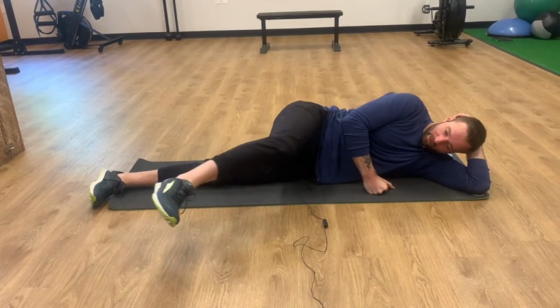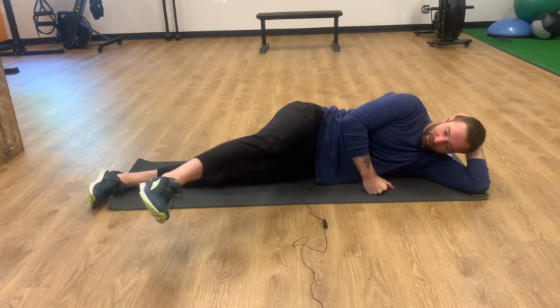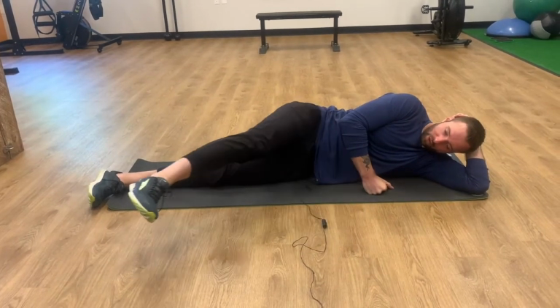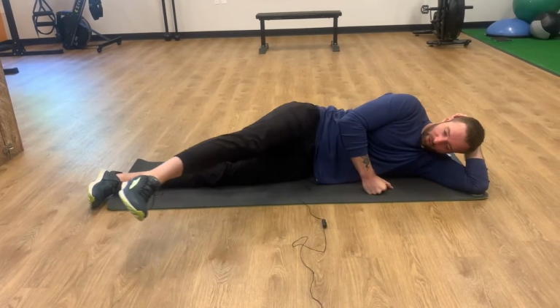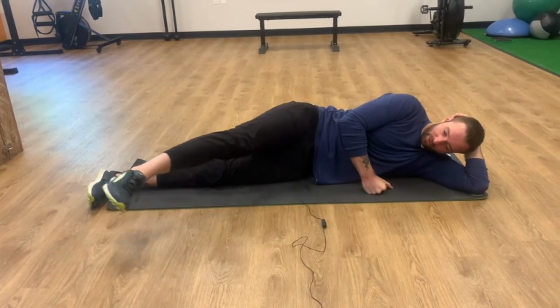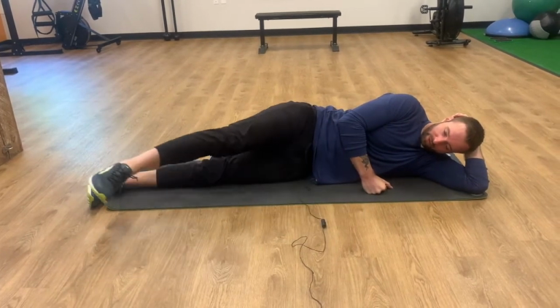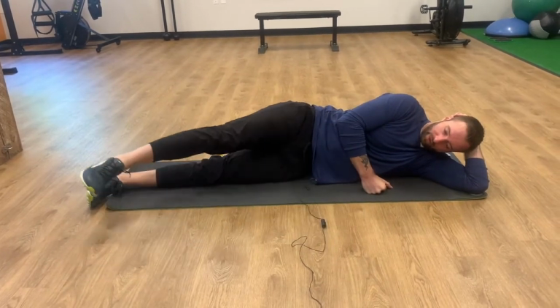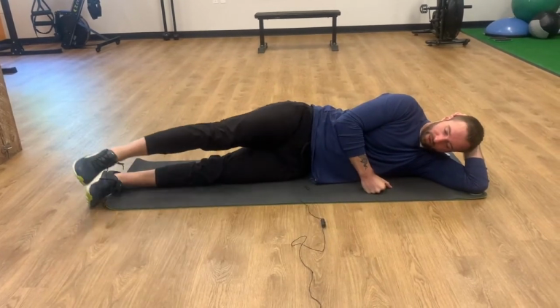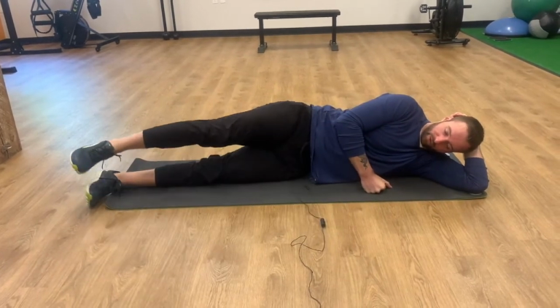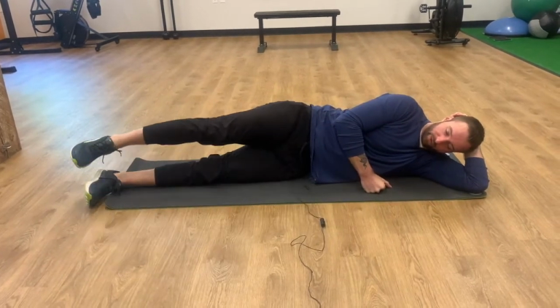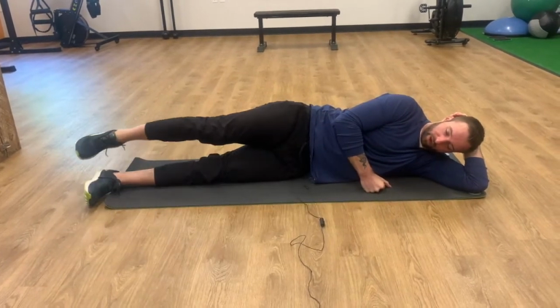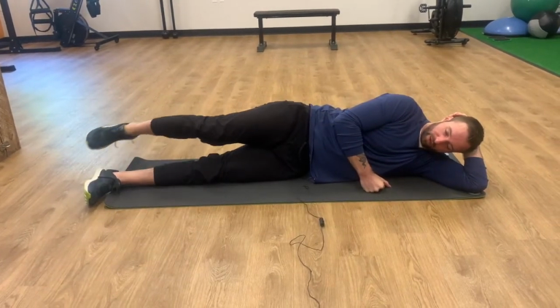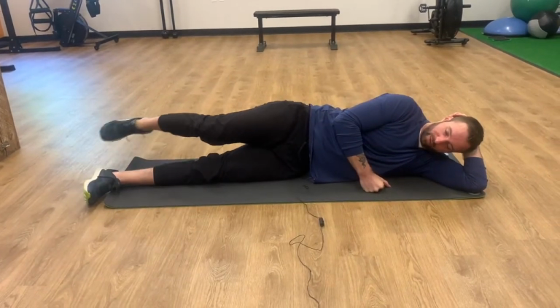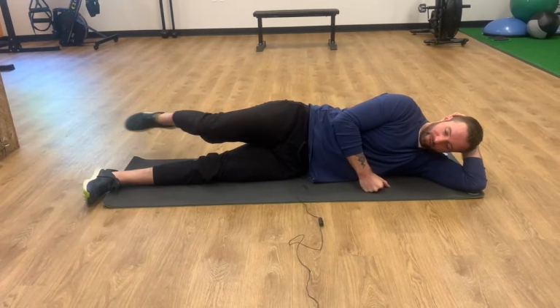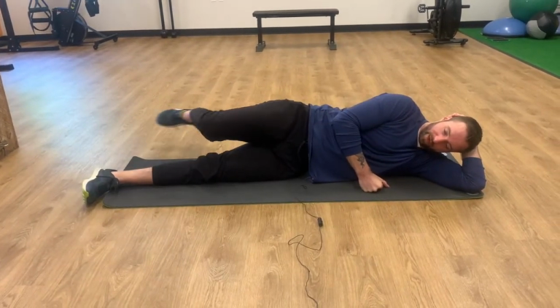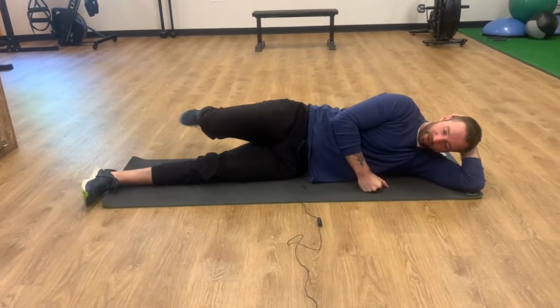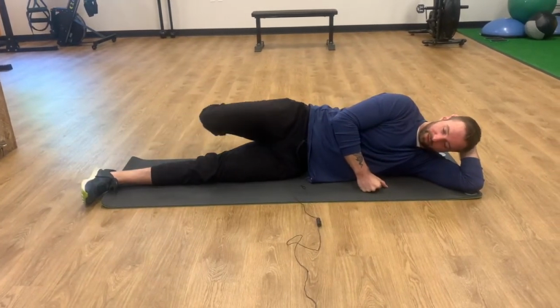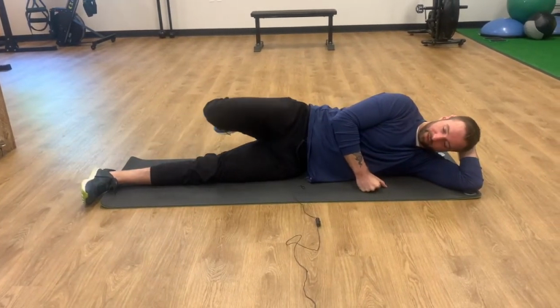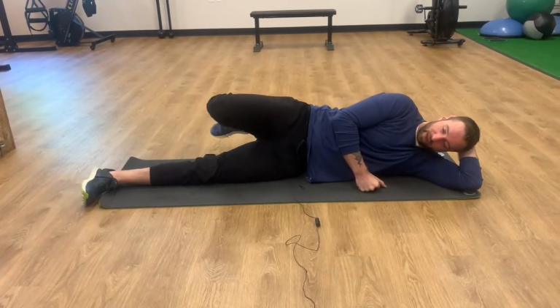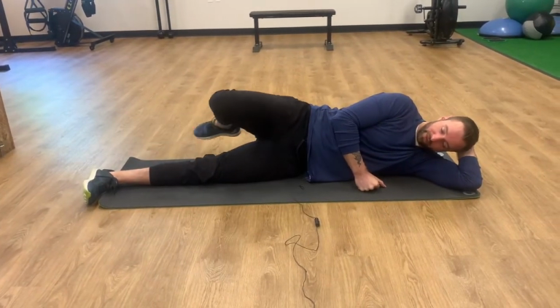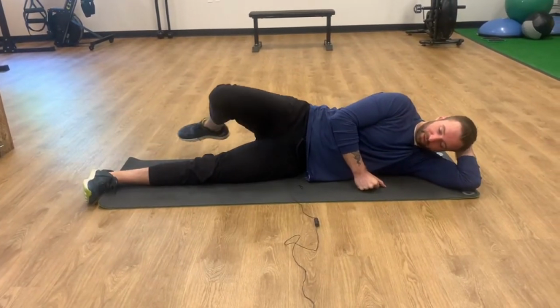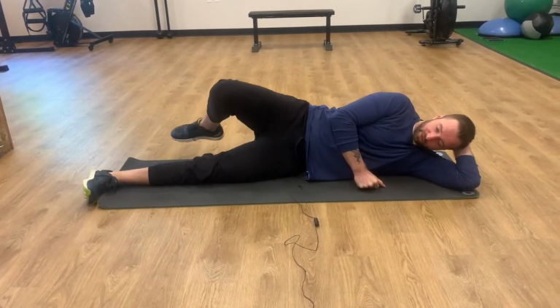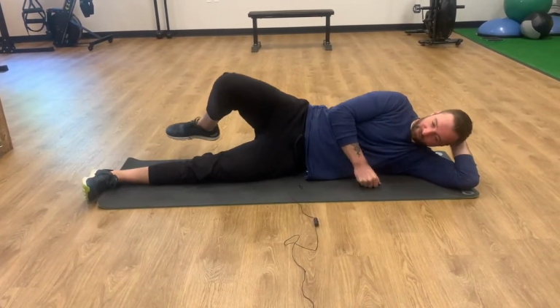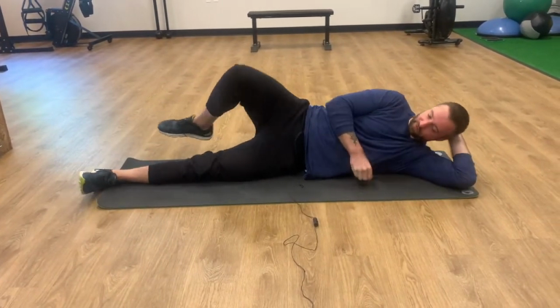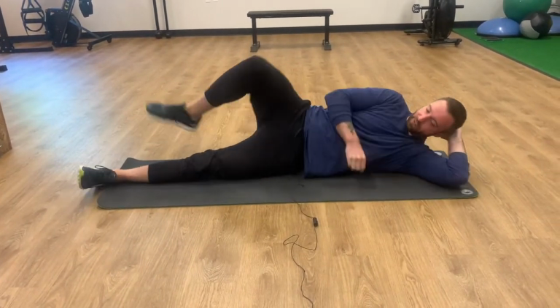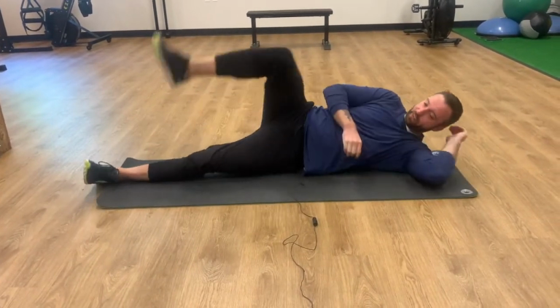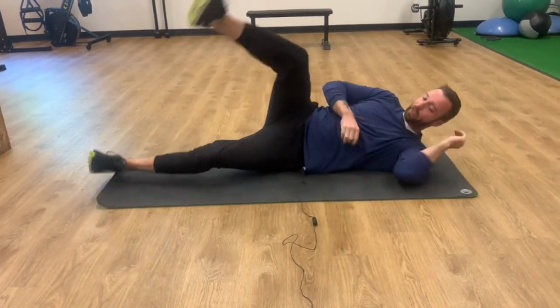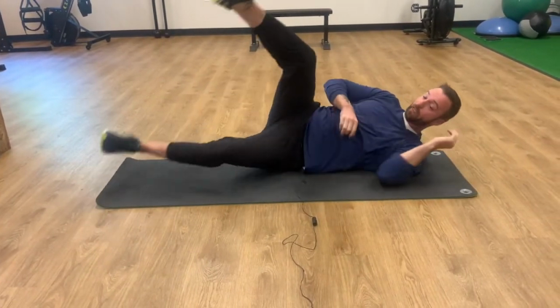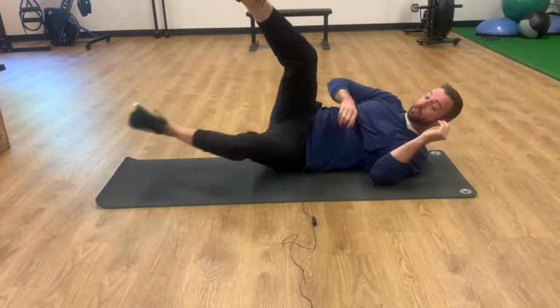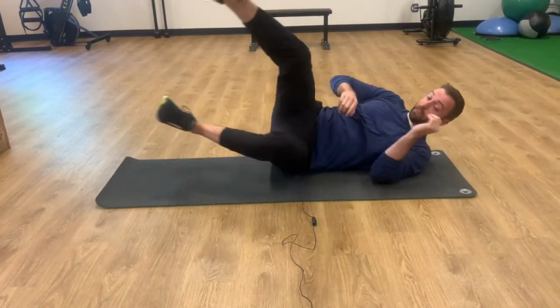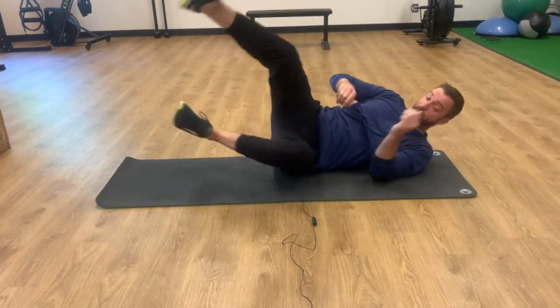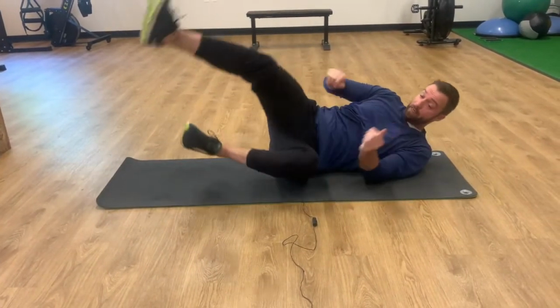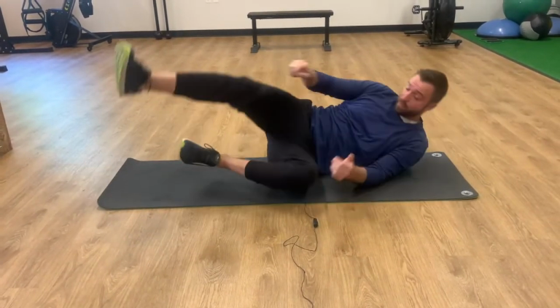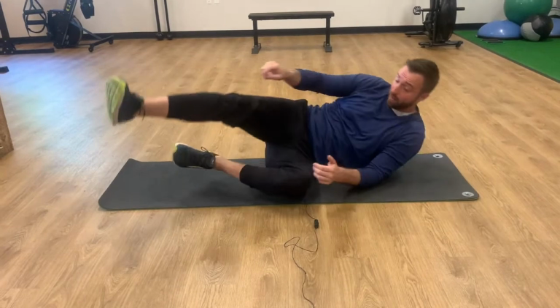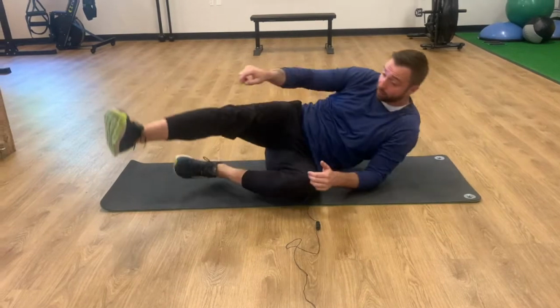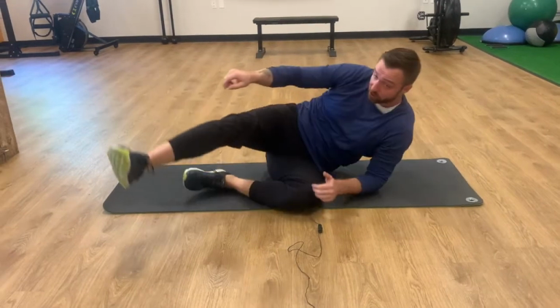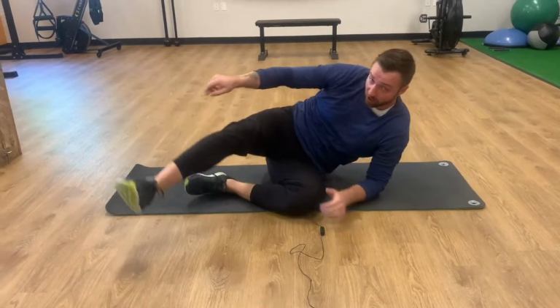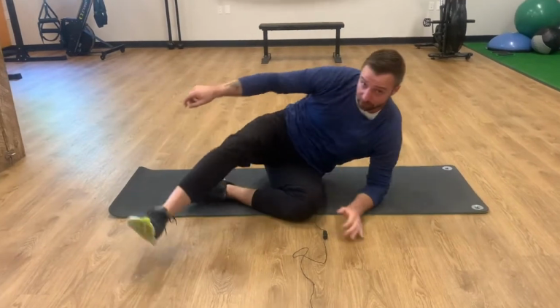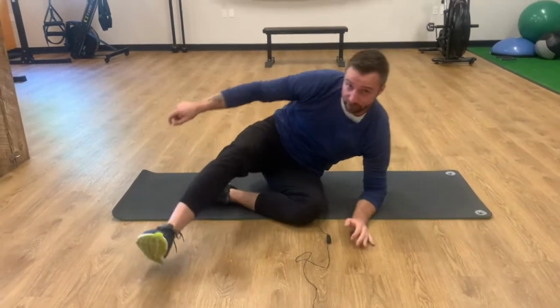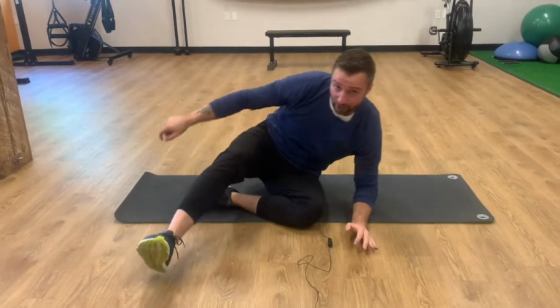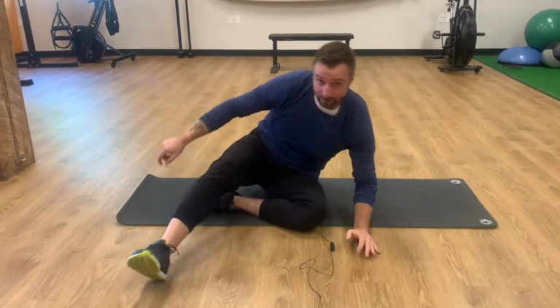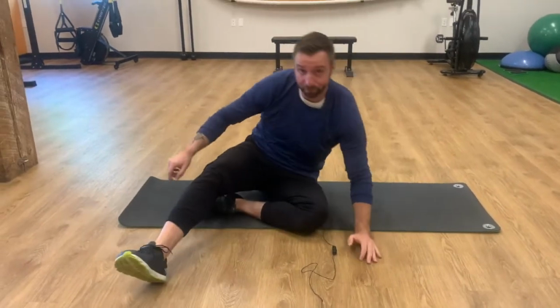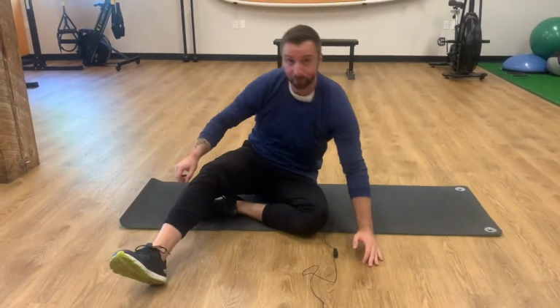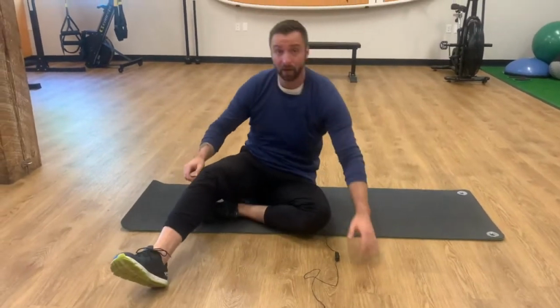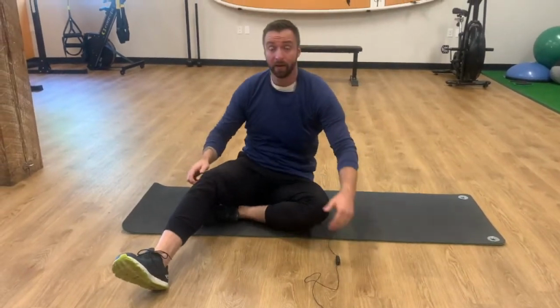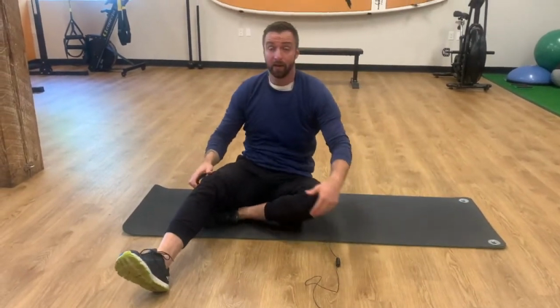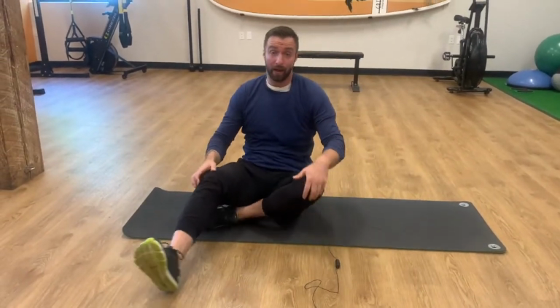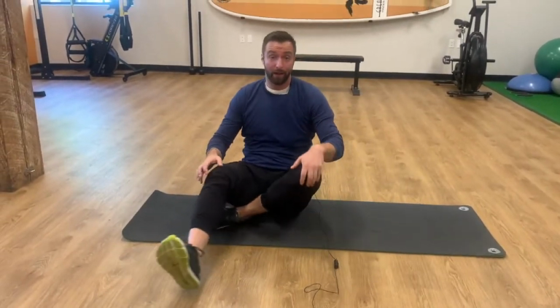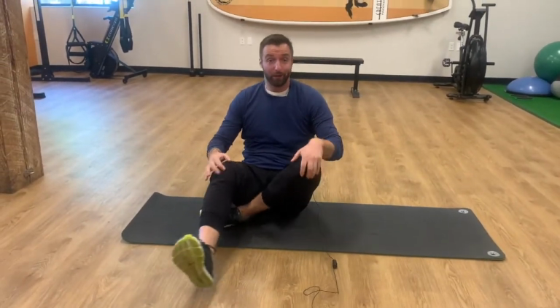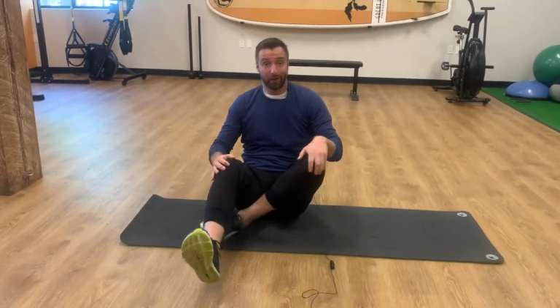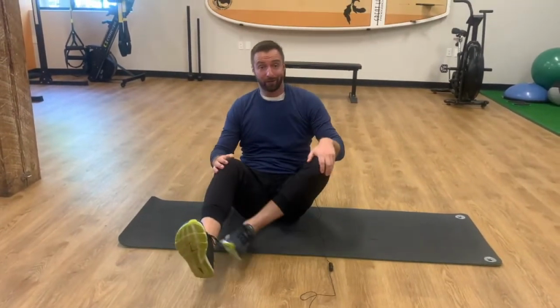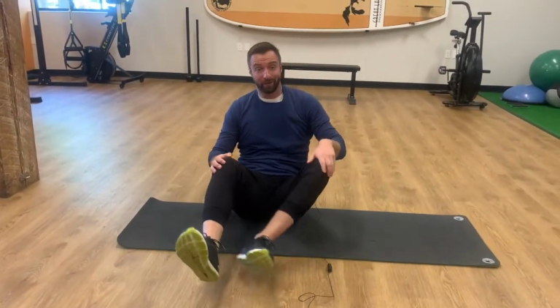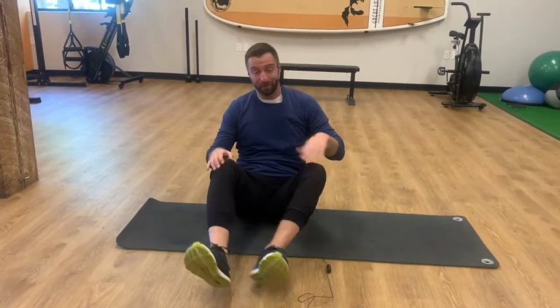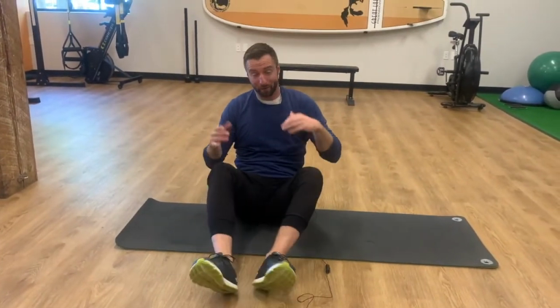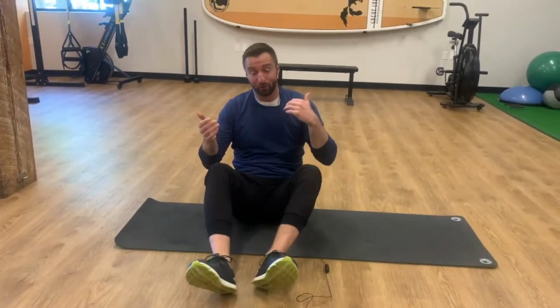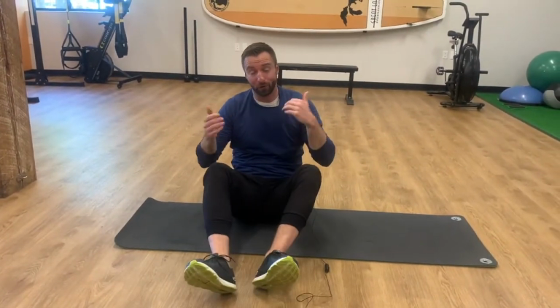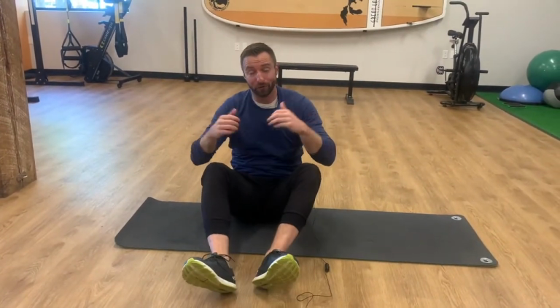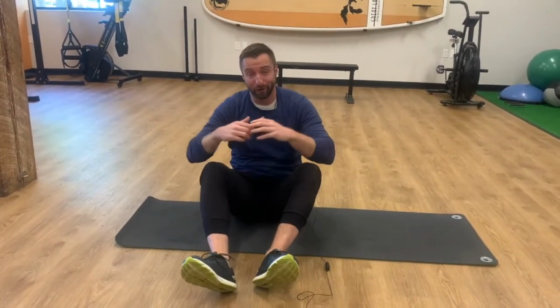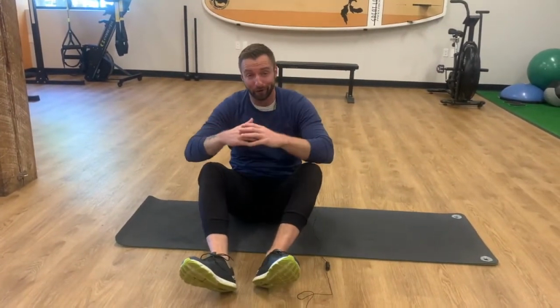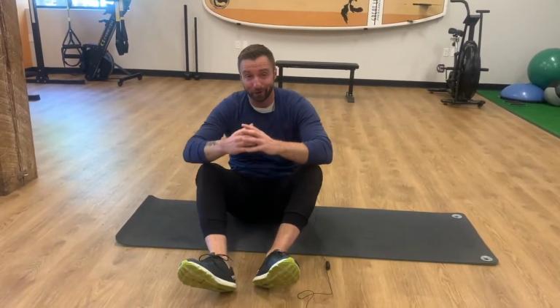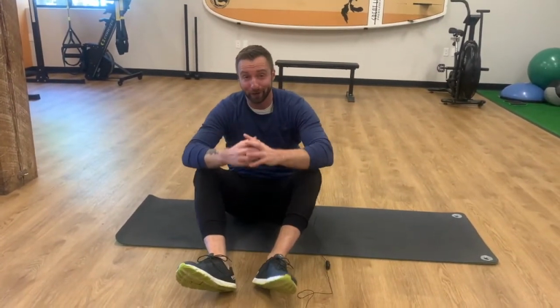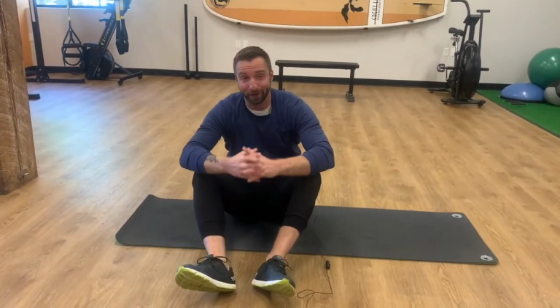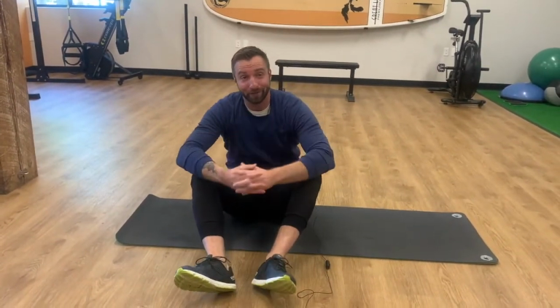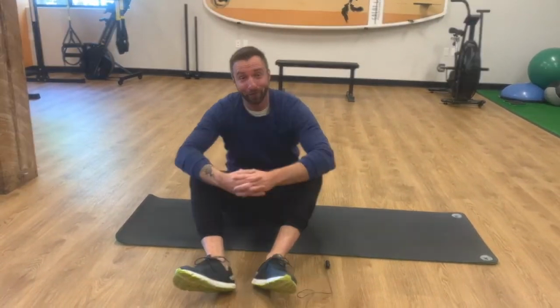Overall, it'll be a one-minute exercise — 15 seconds of each movement and you're done. Of course, make sure to do it on the other side too.